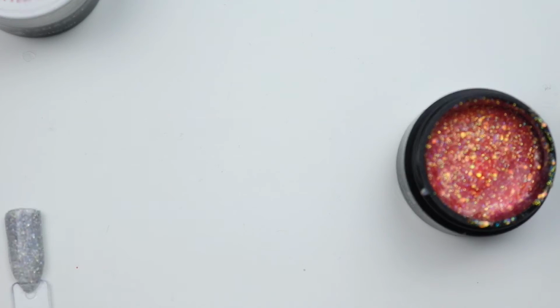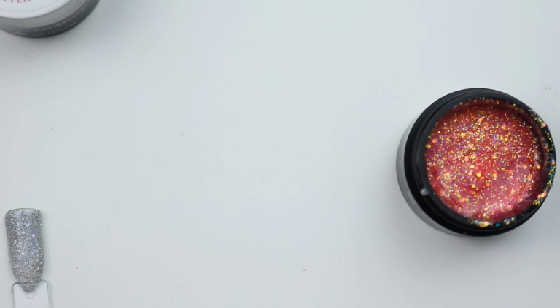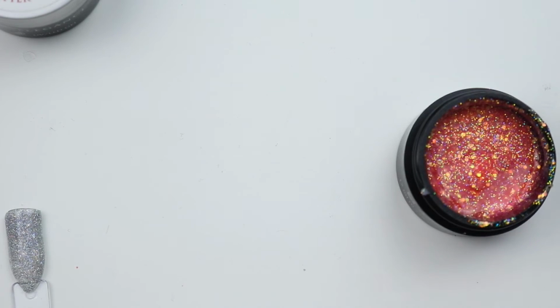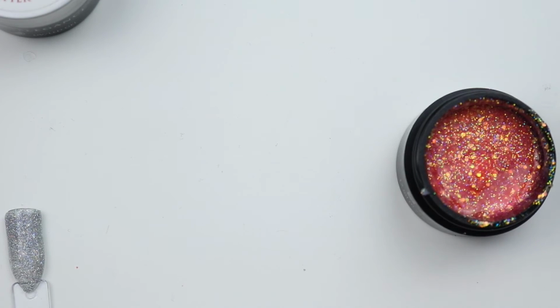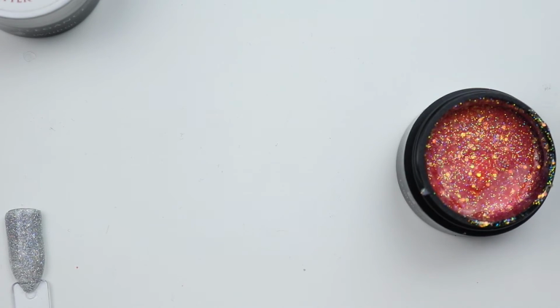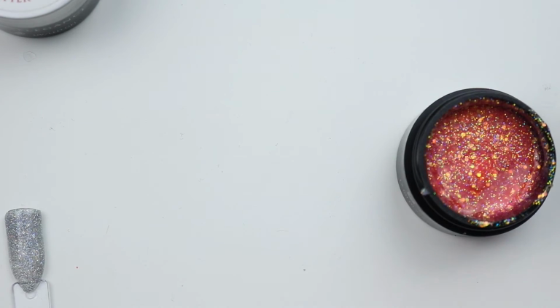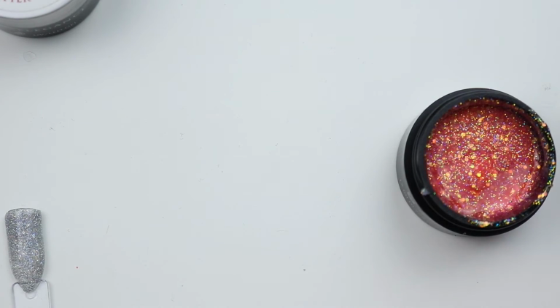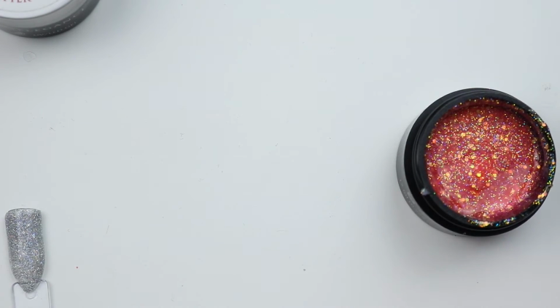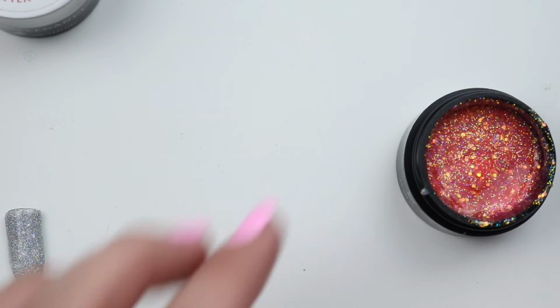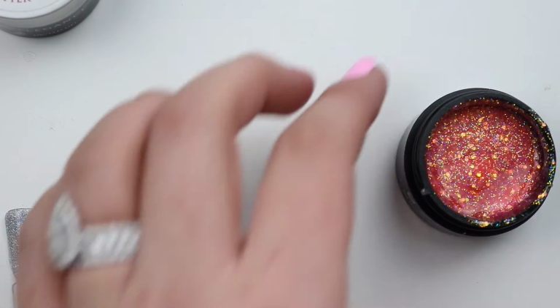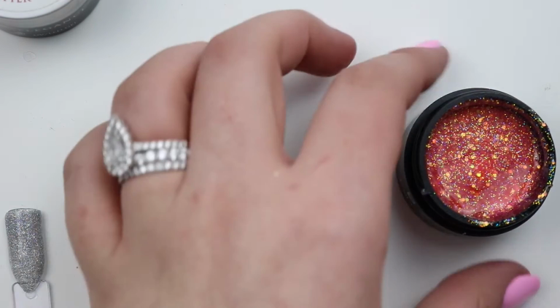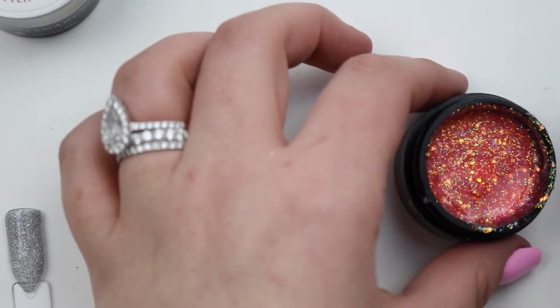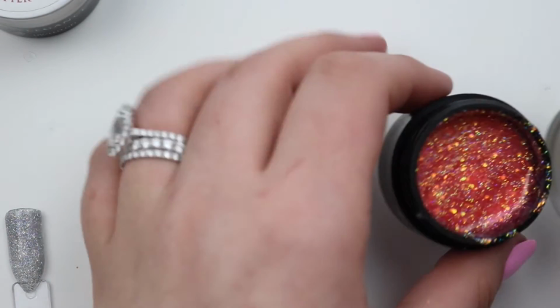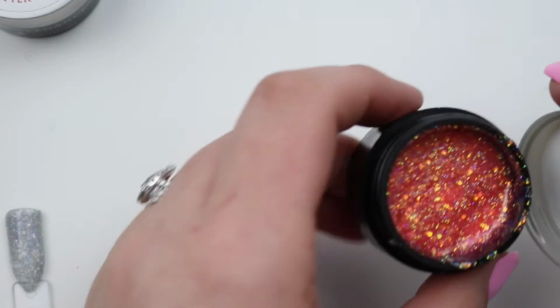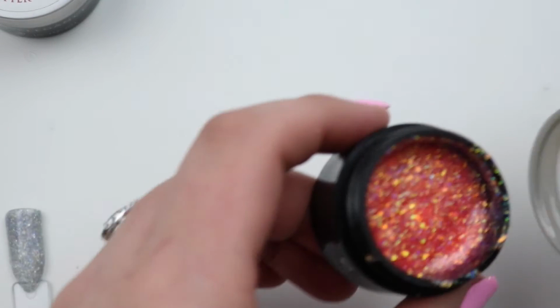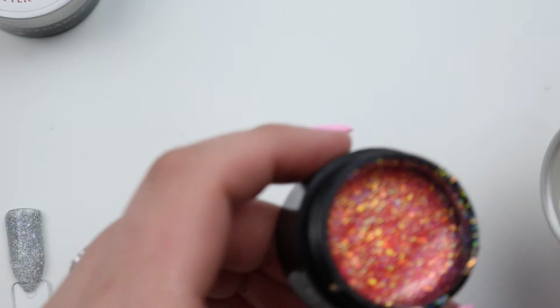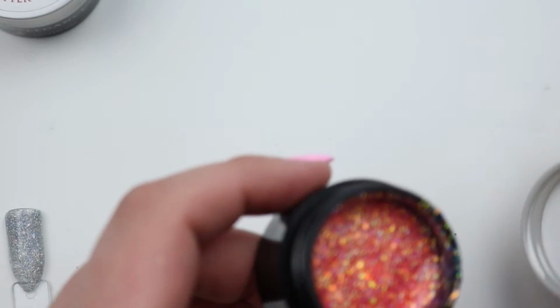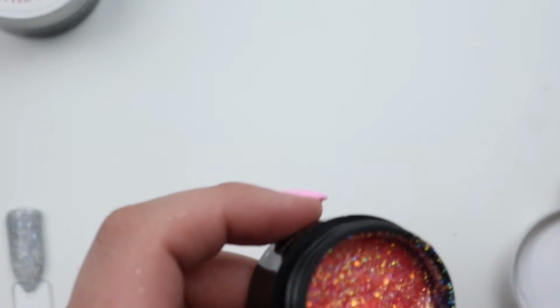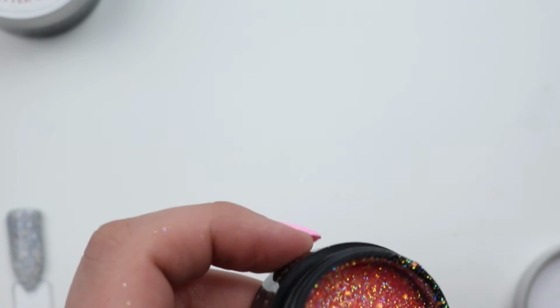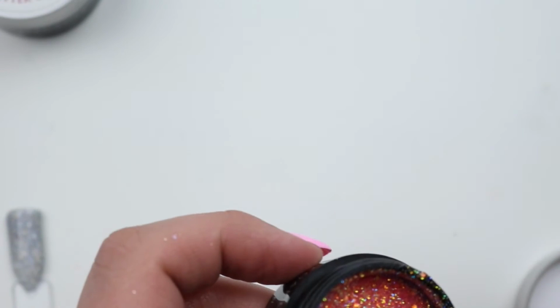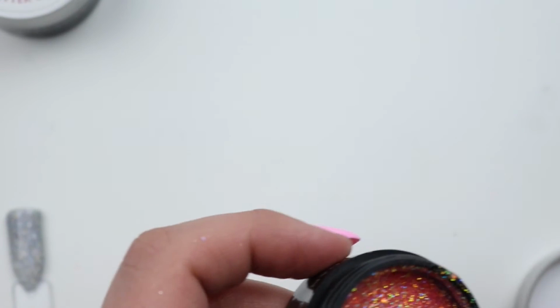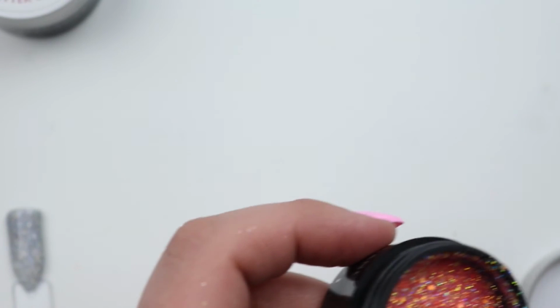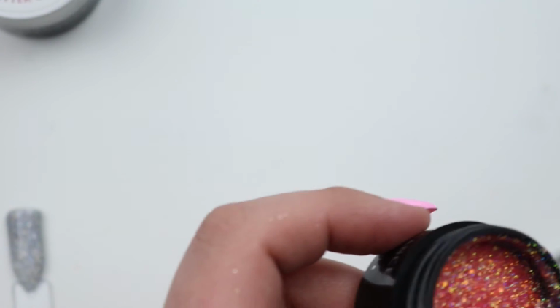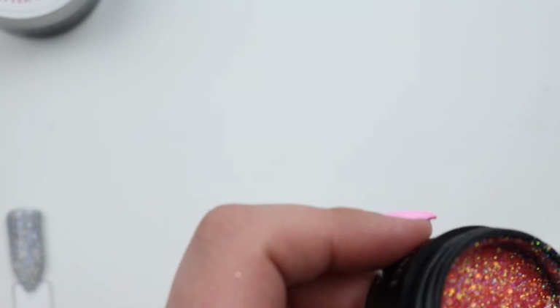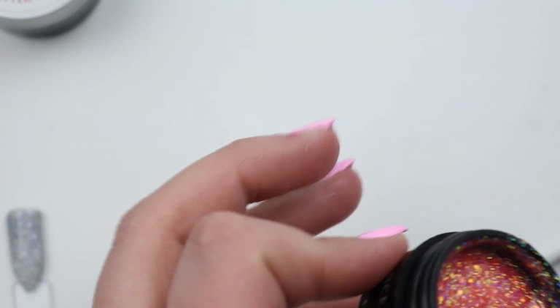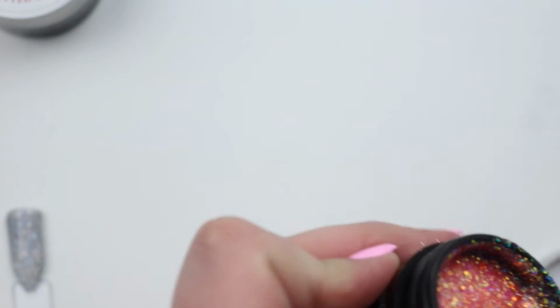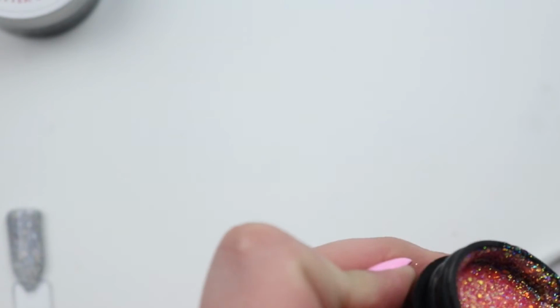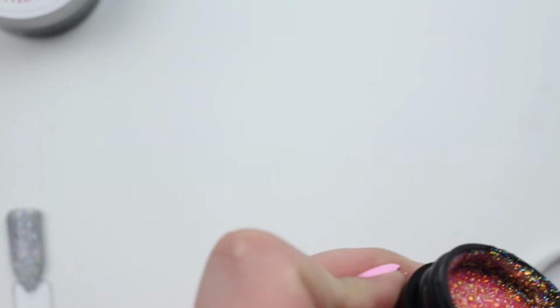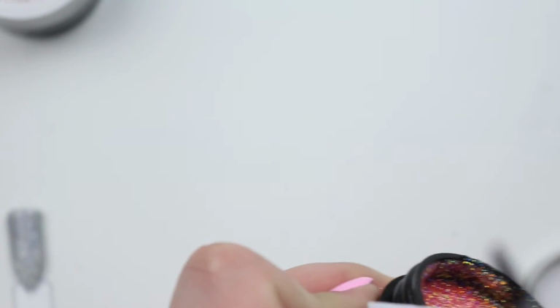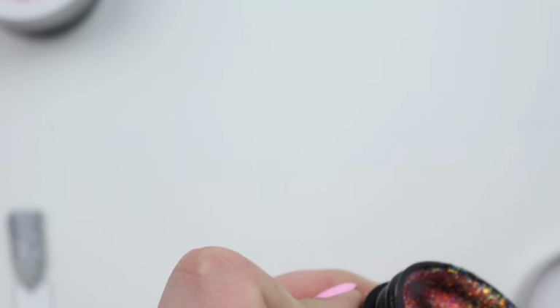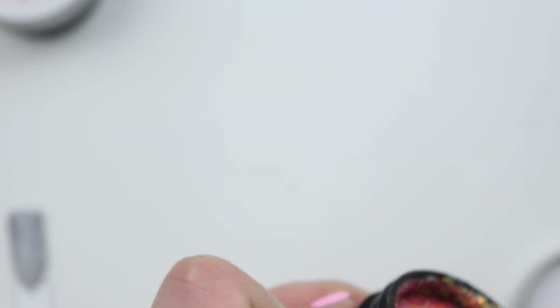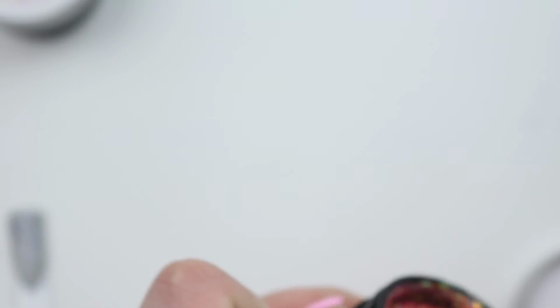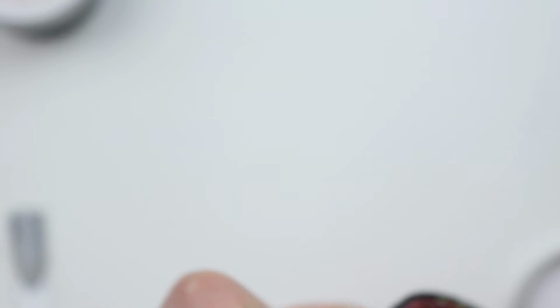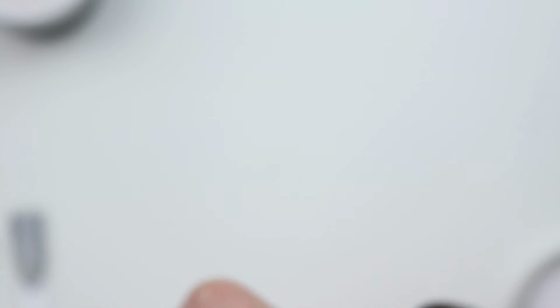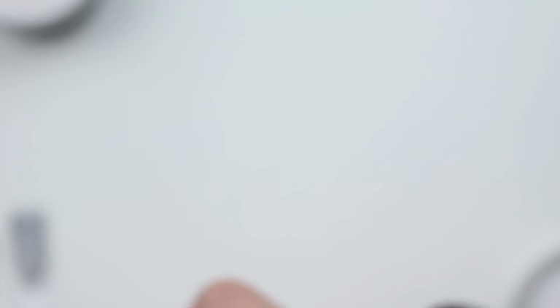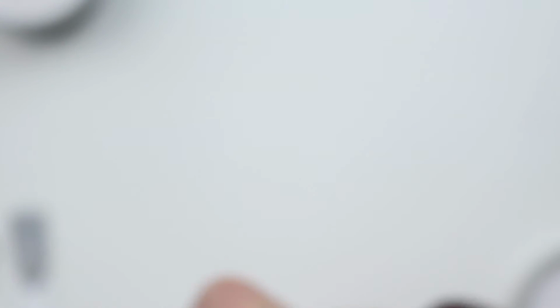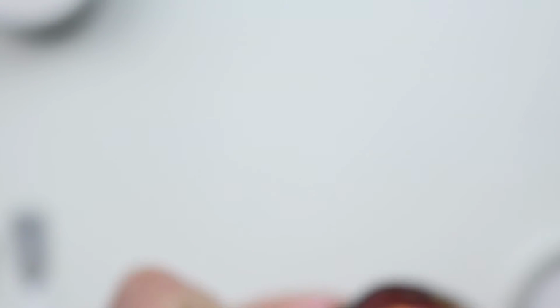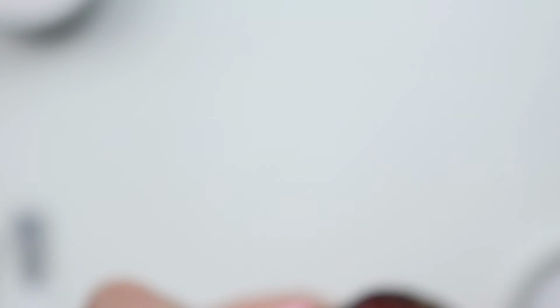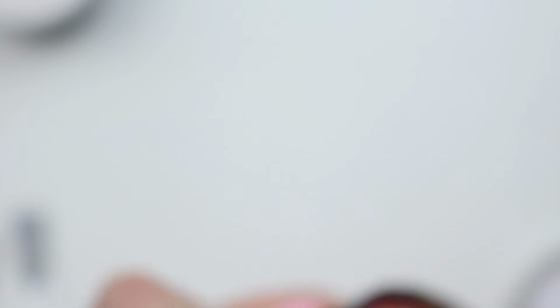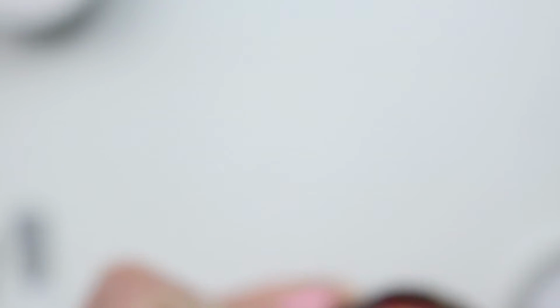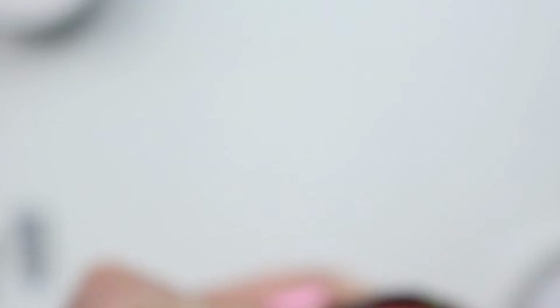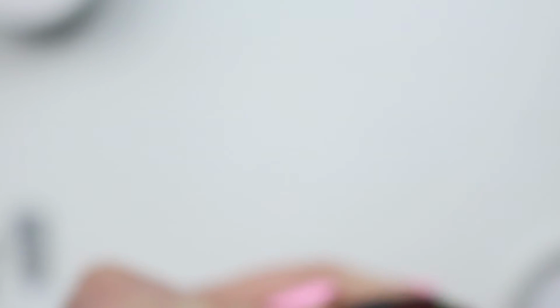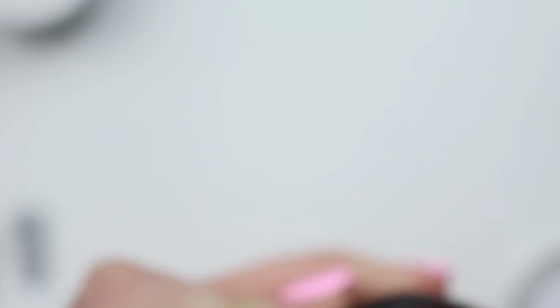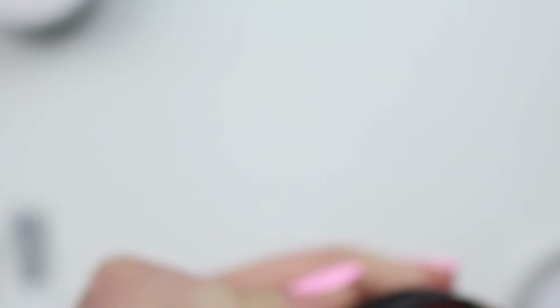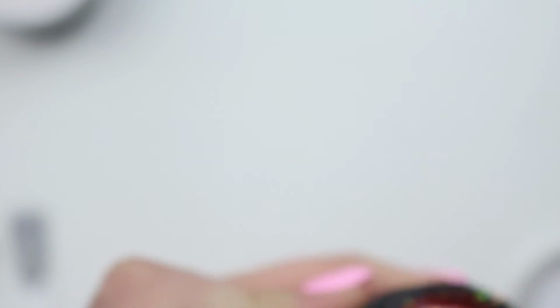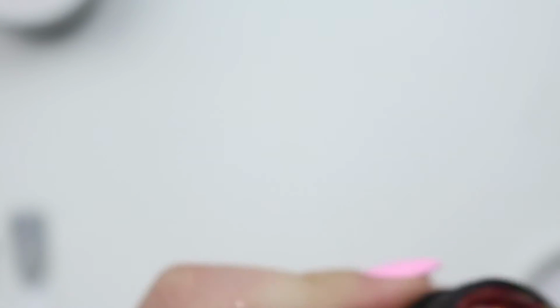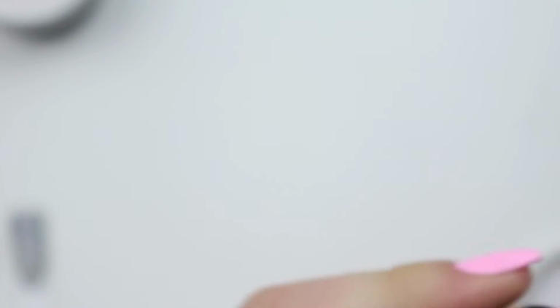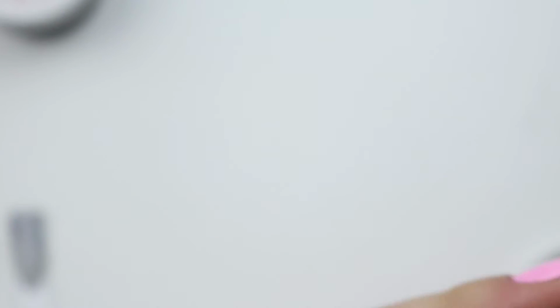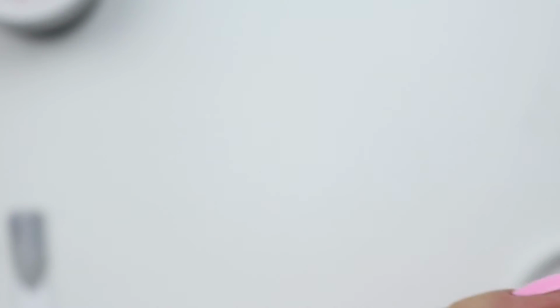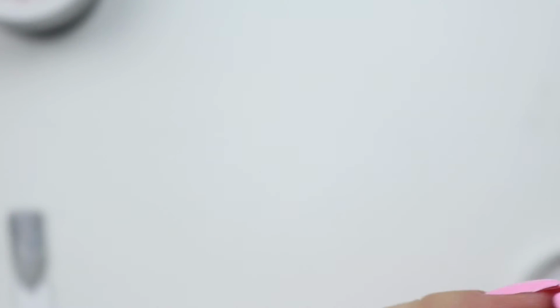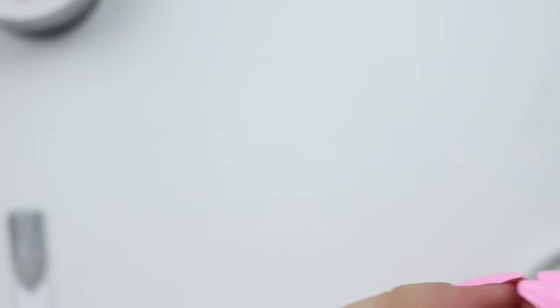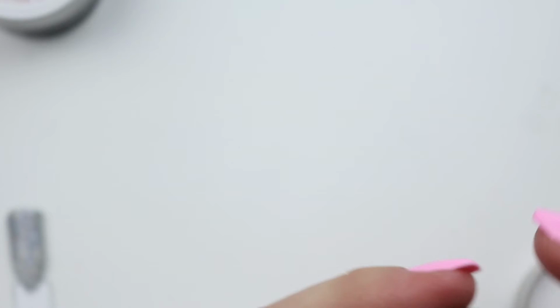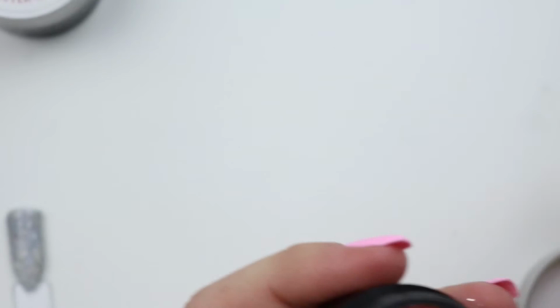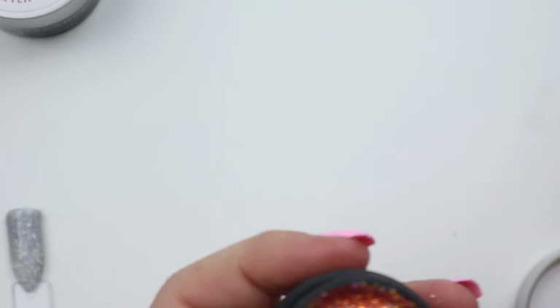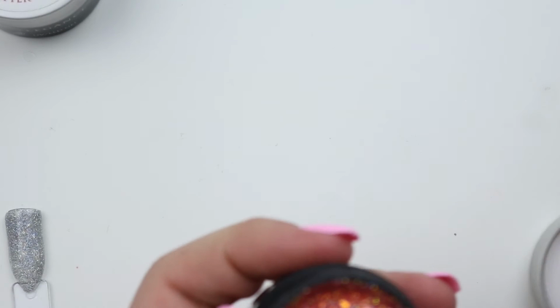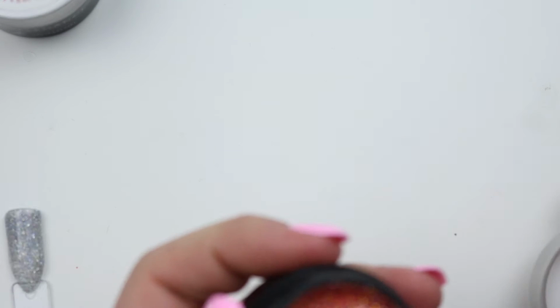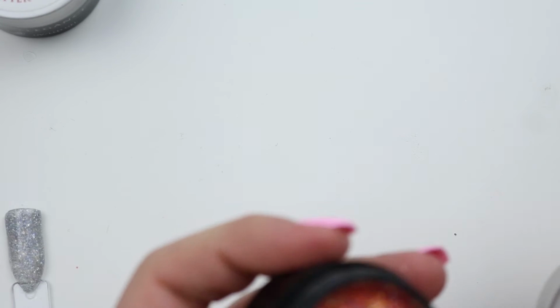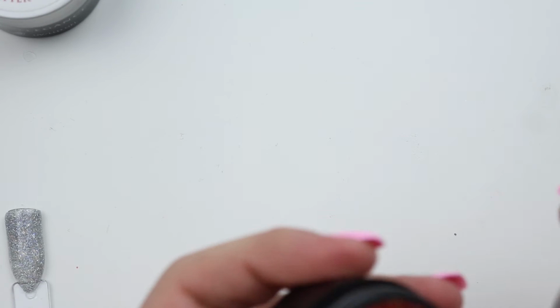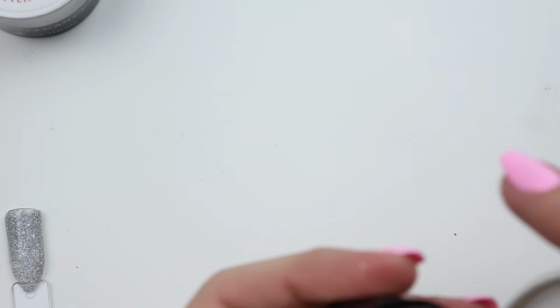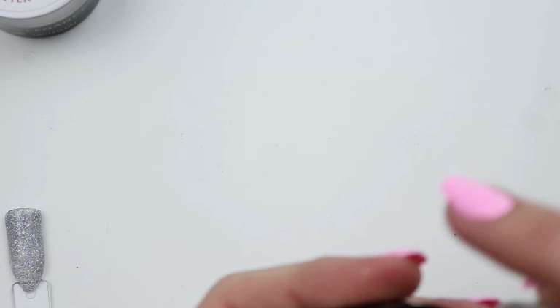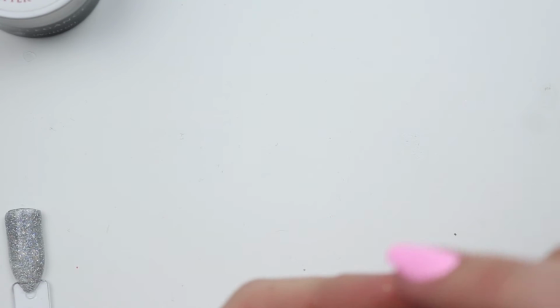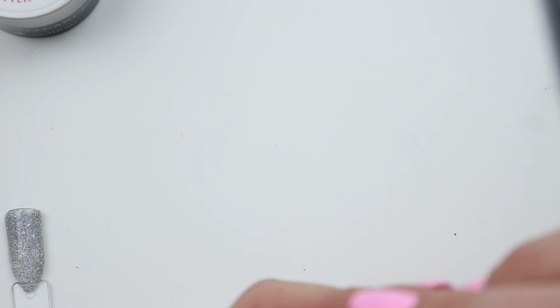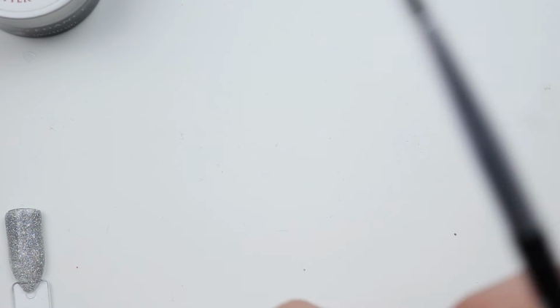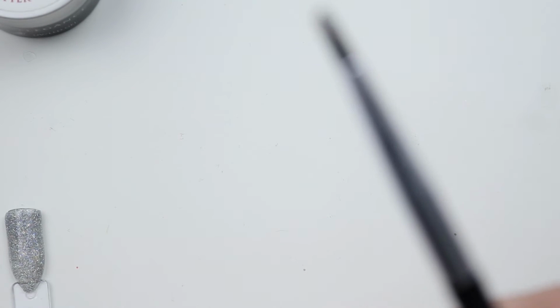All right, I'm going to top coat these and I'll be right back with comparisons.